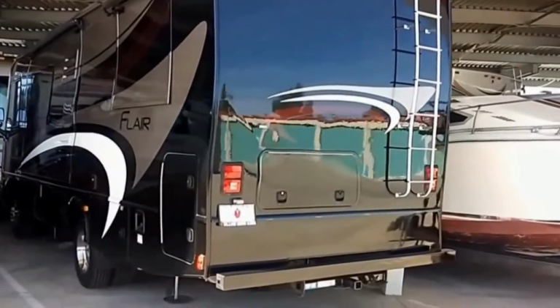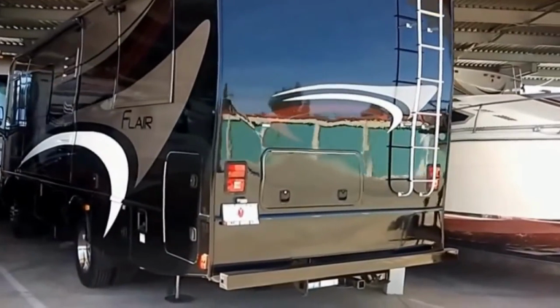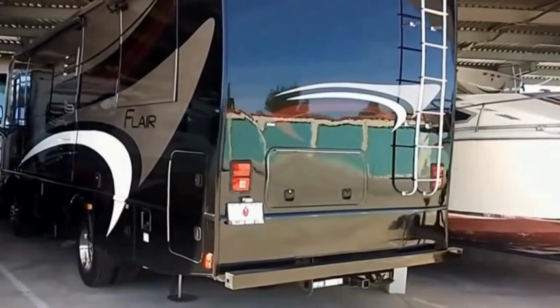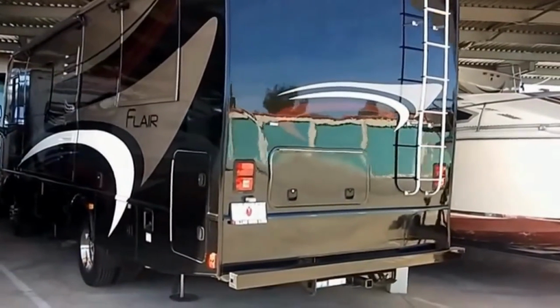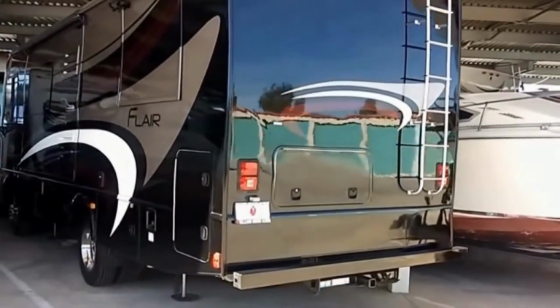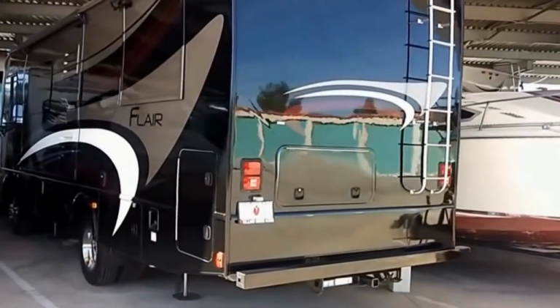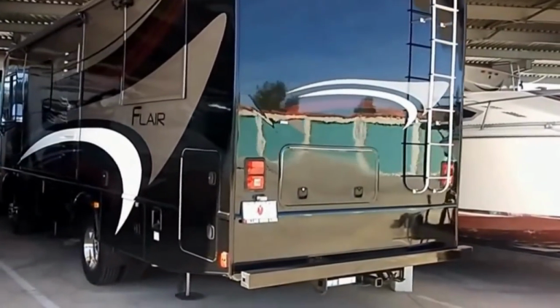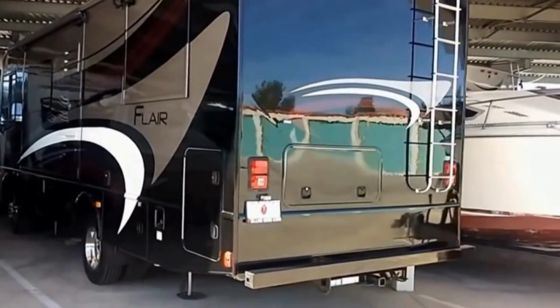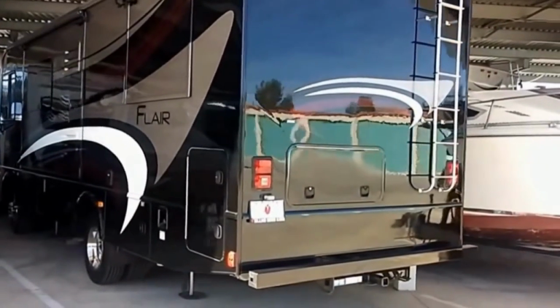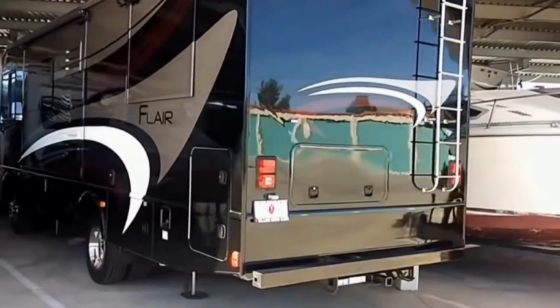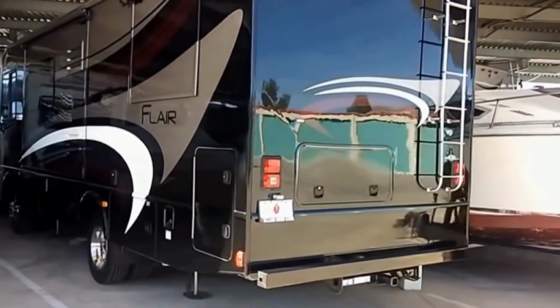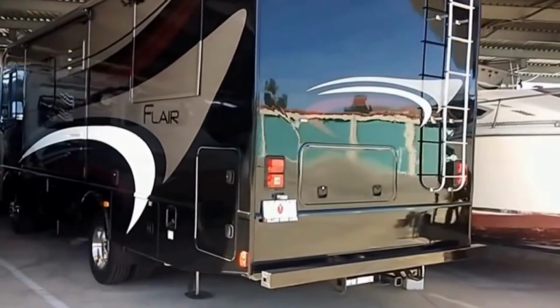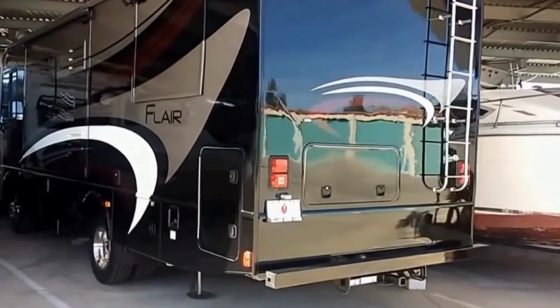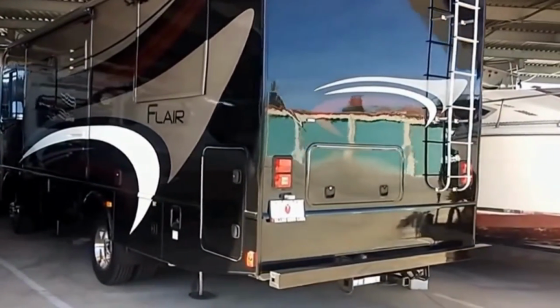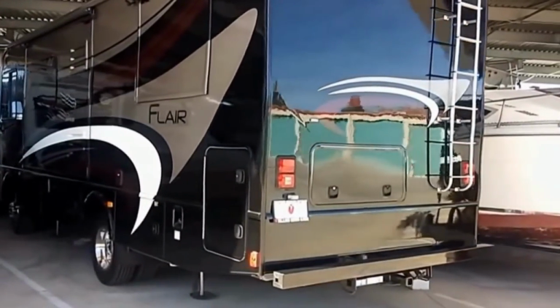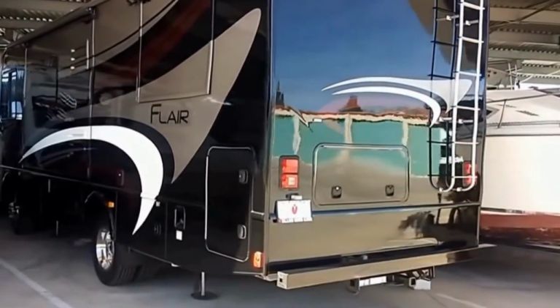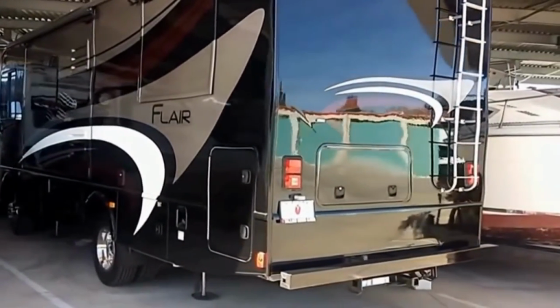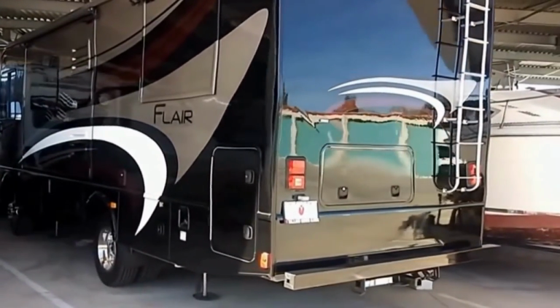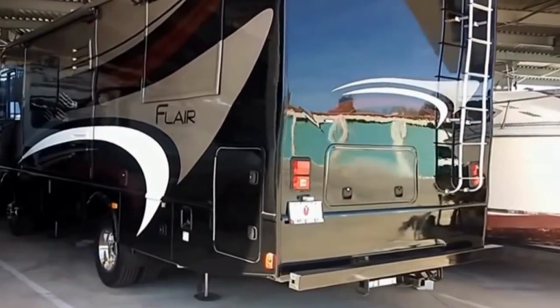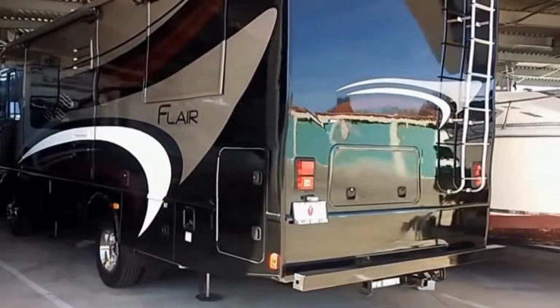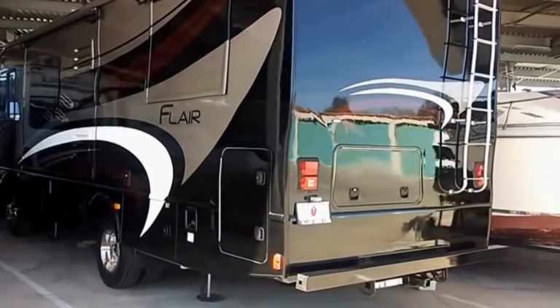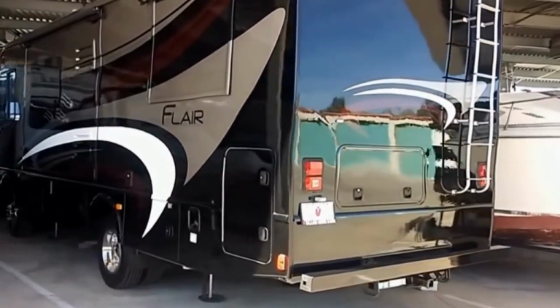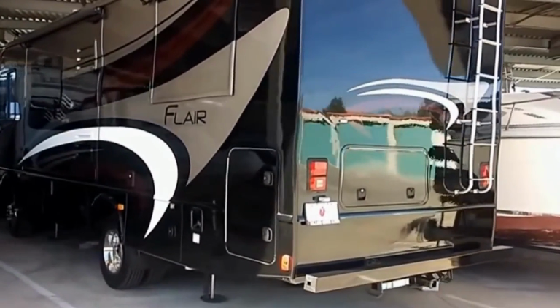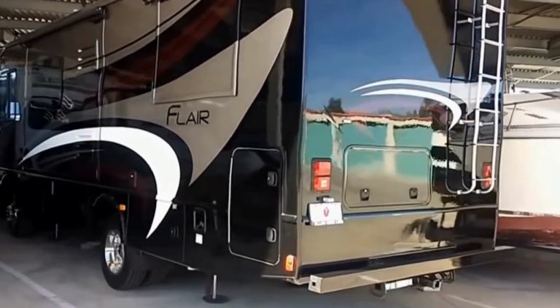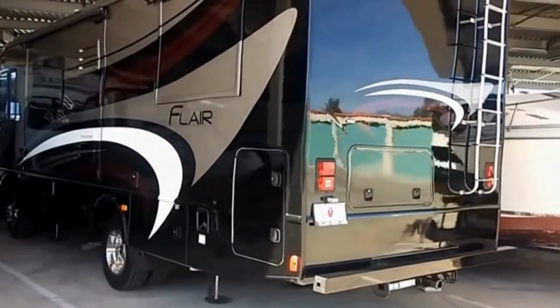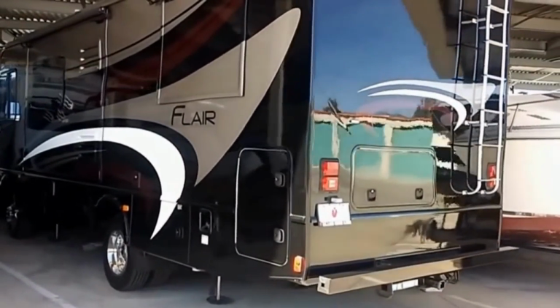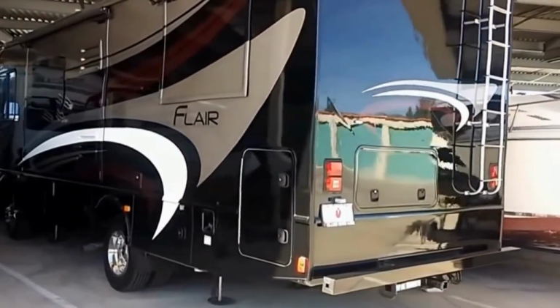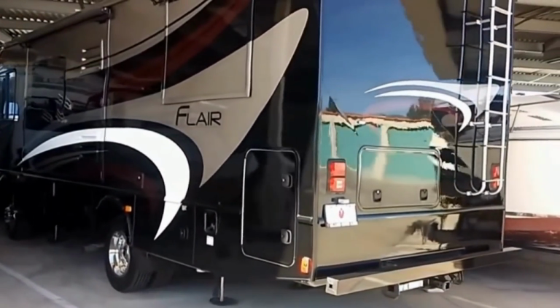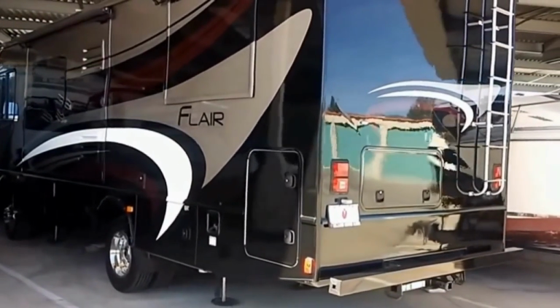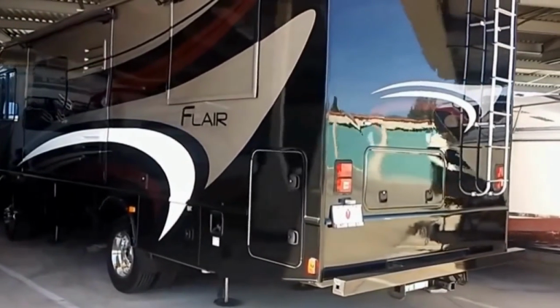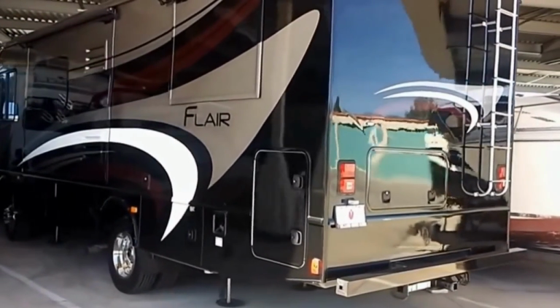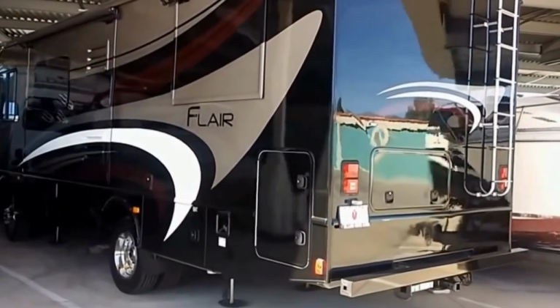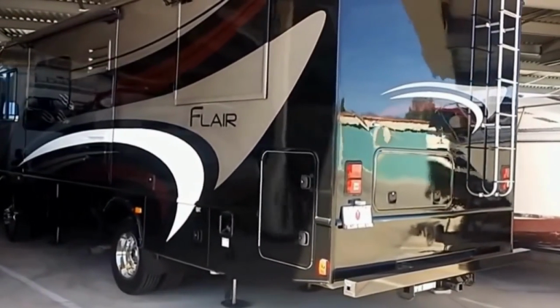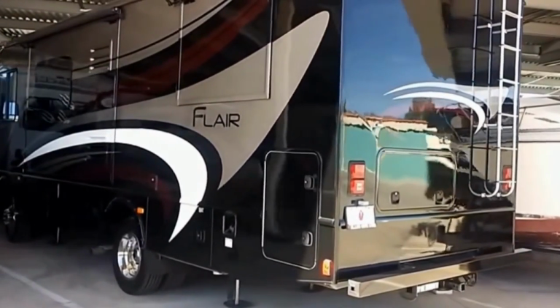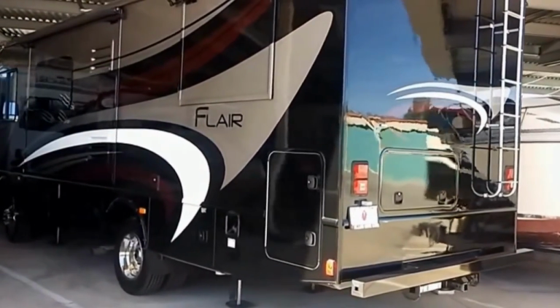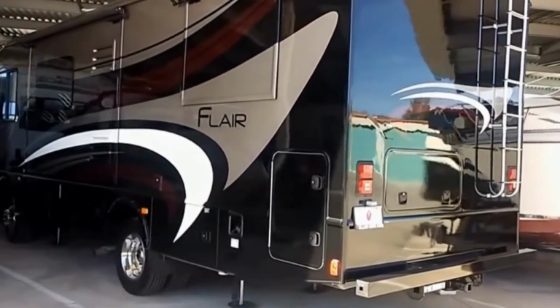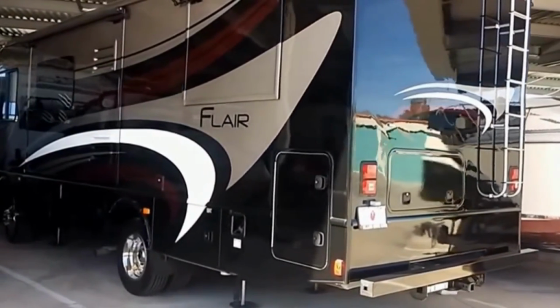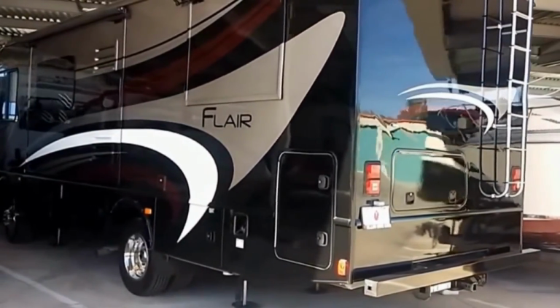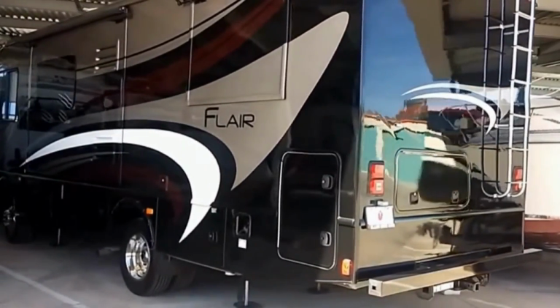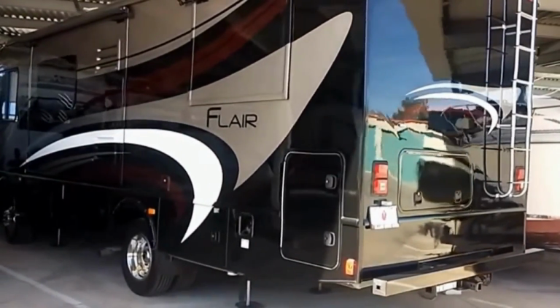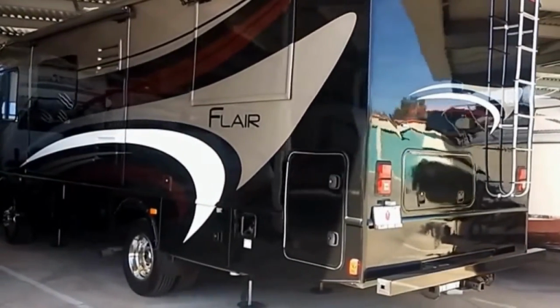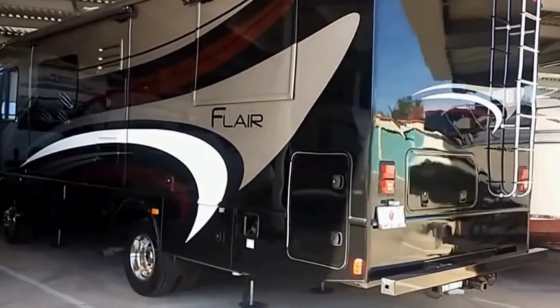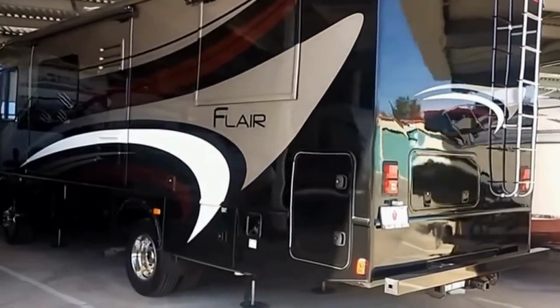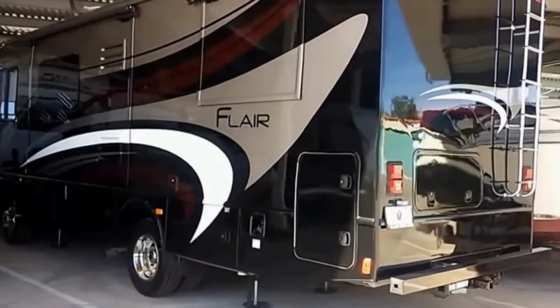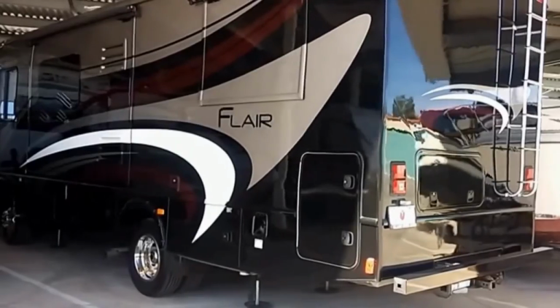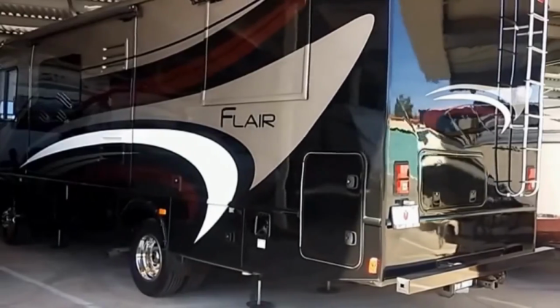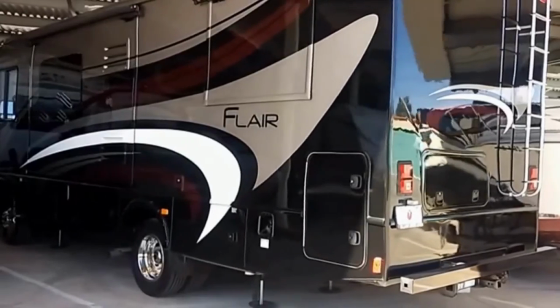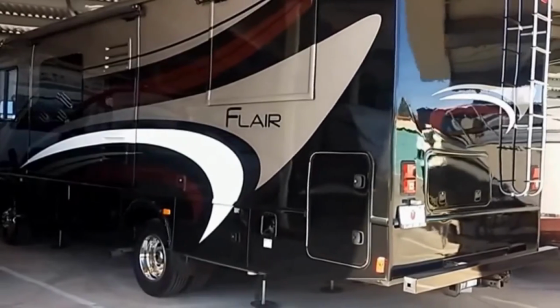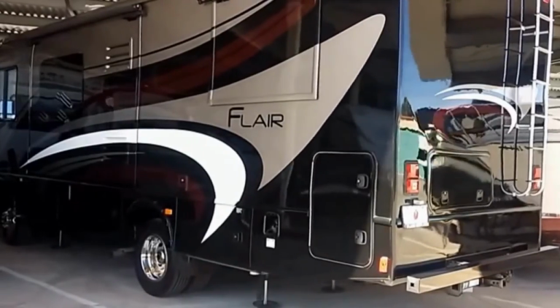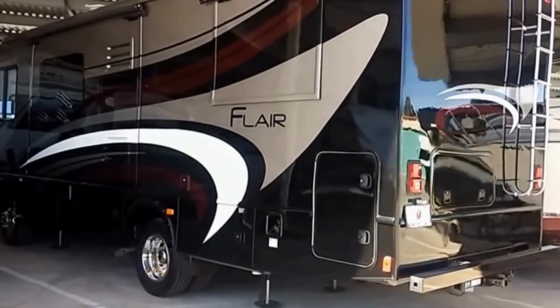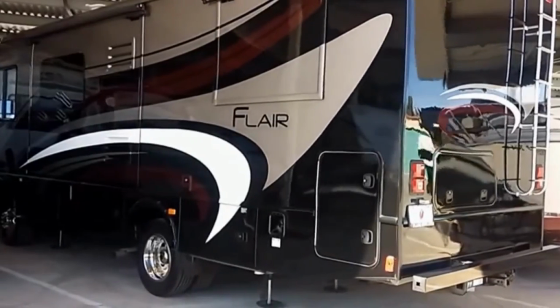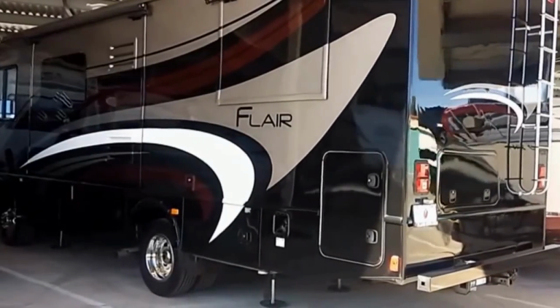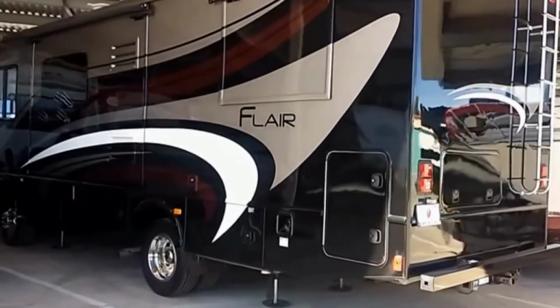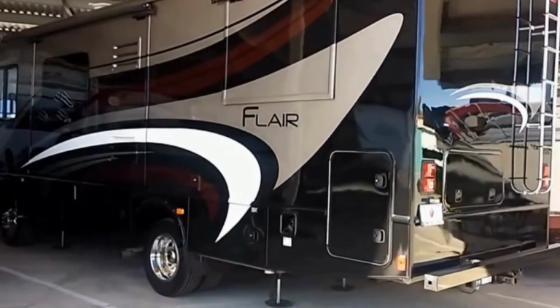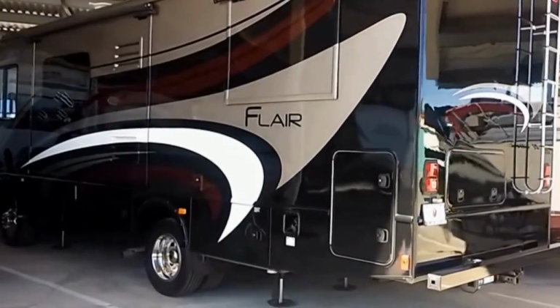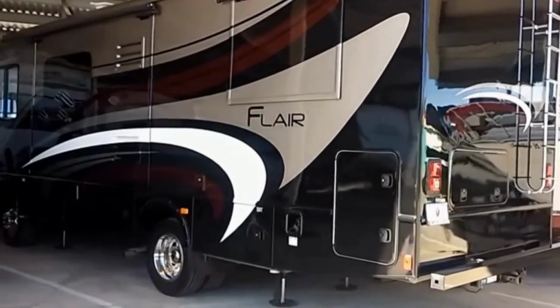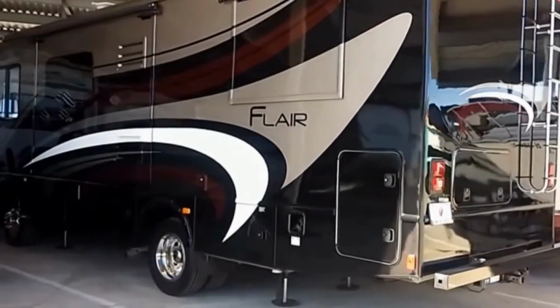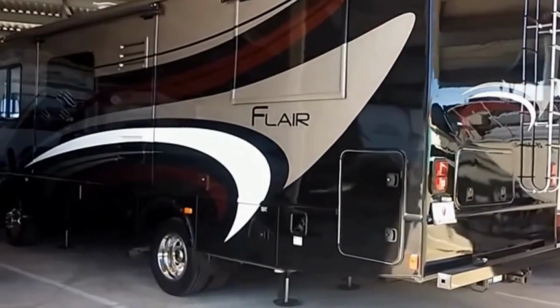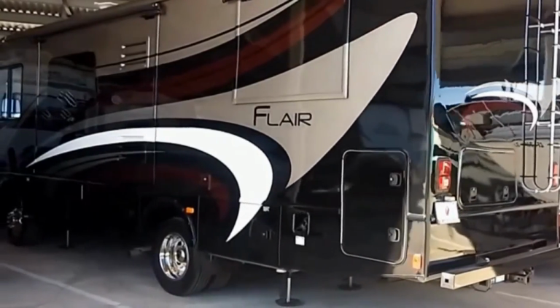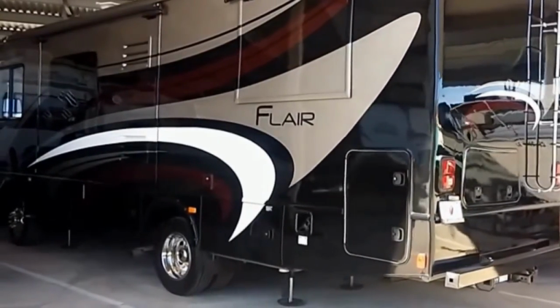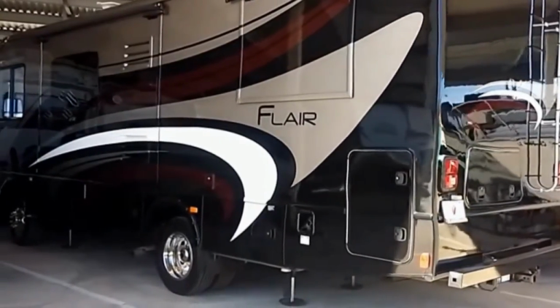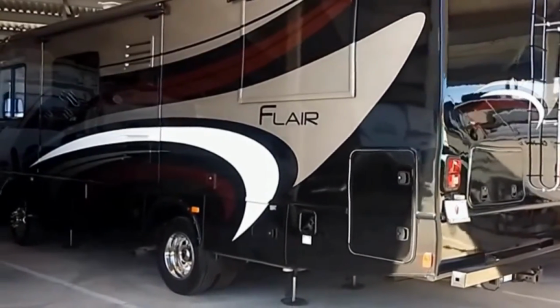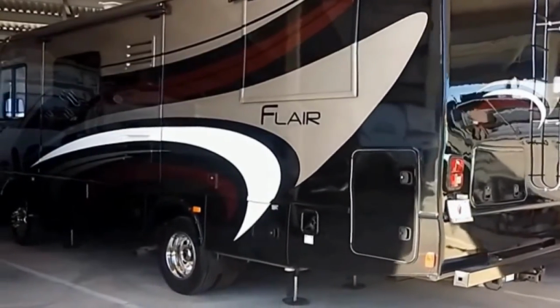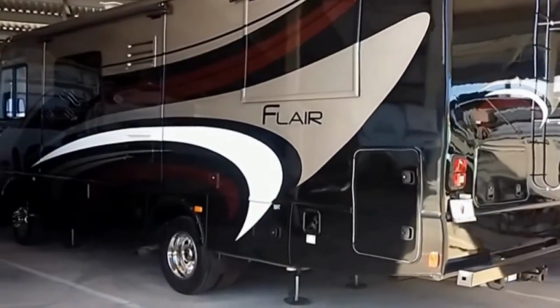Hello everyone, this is RVer Frank having some RV fun. I've got a new project lined up that I'd like to show.